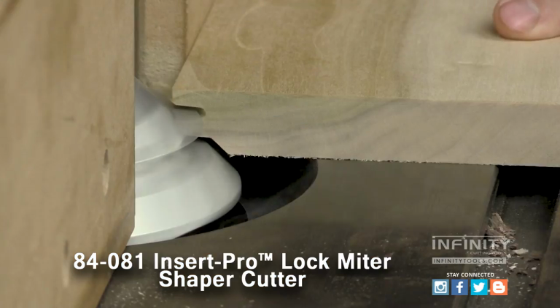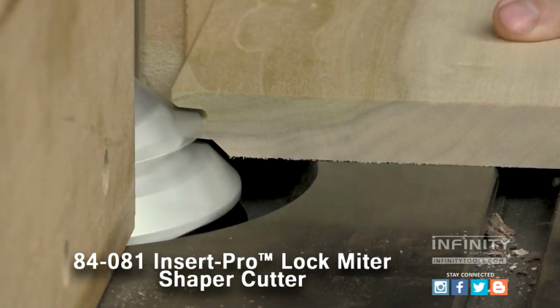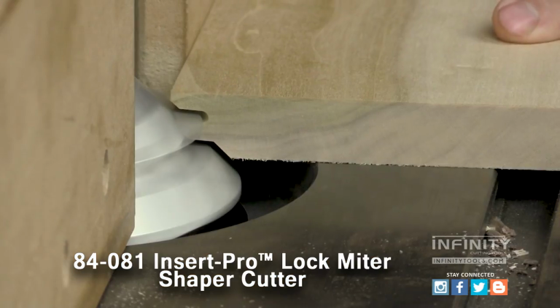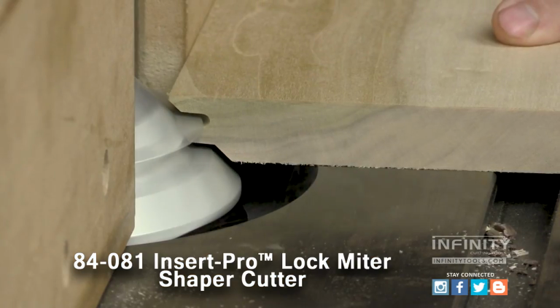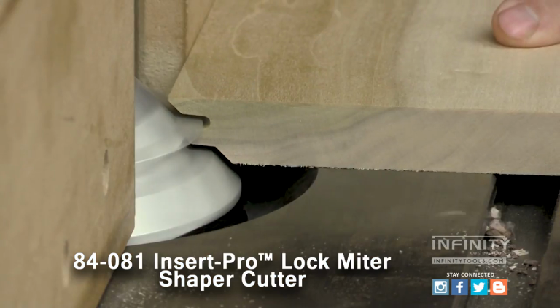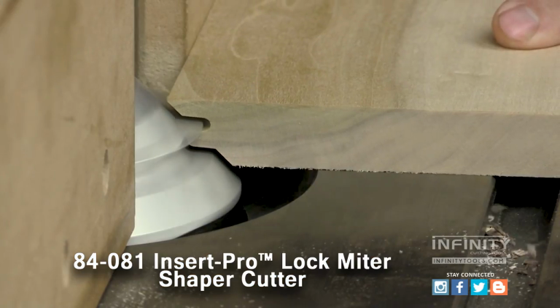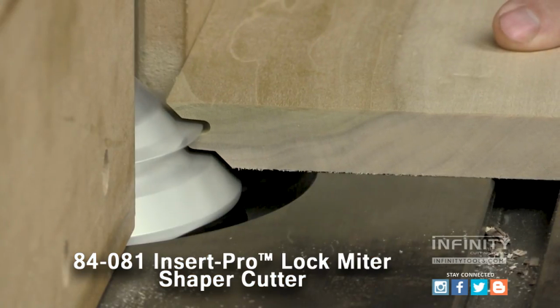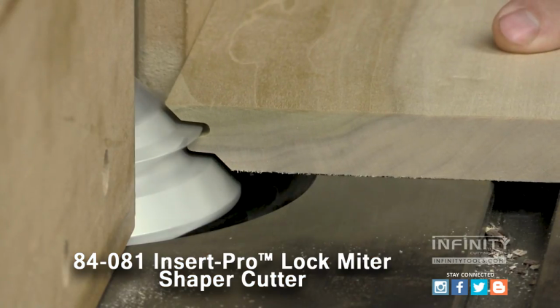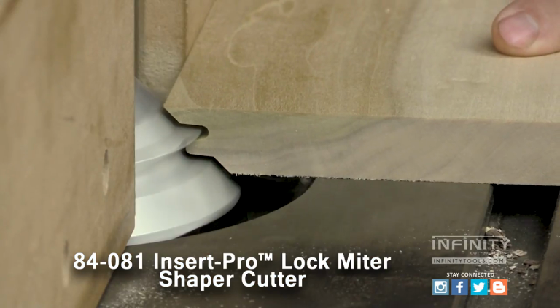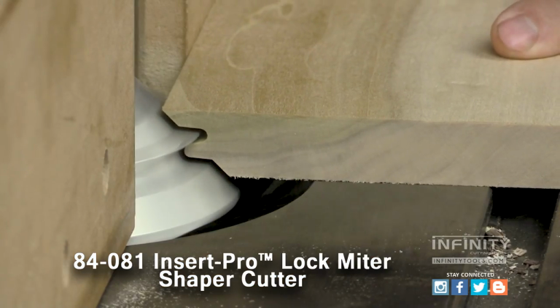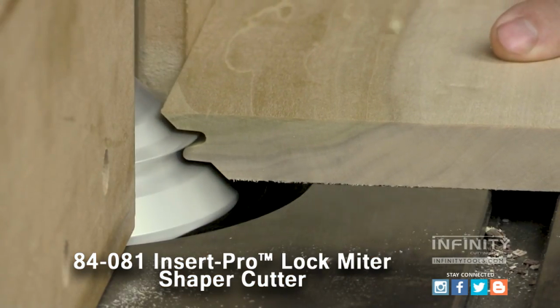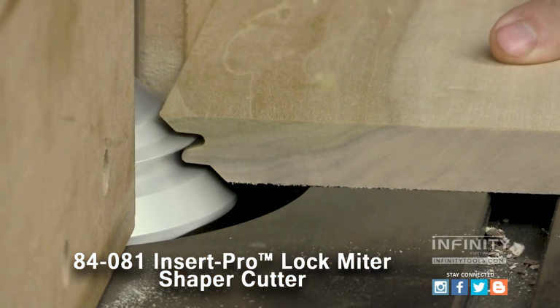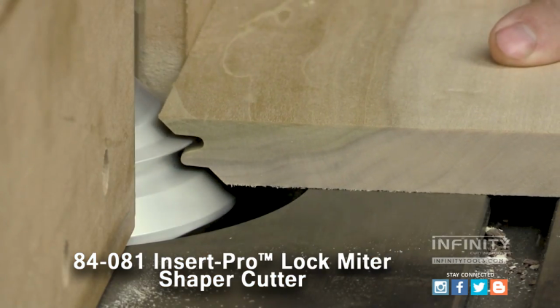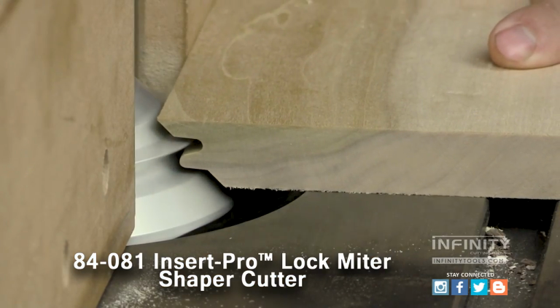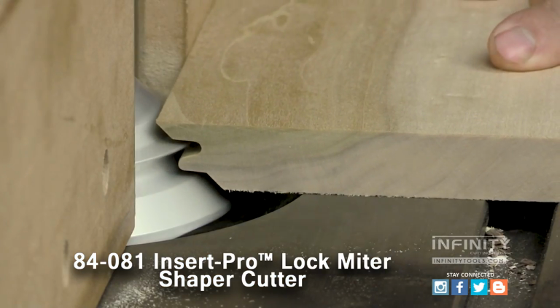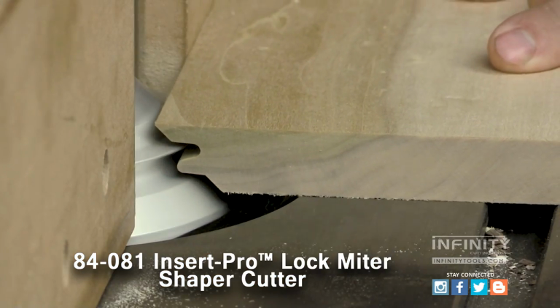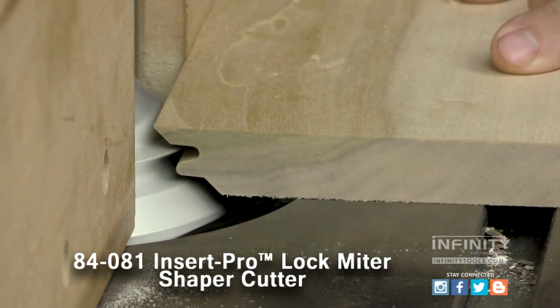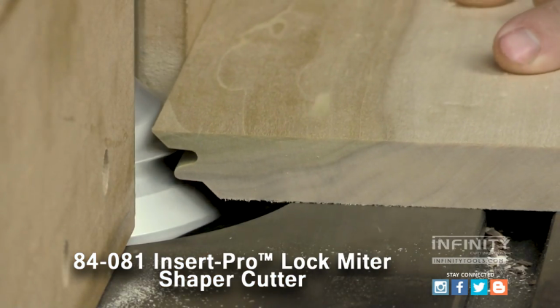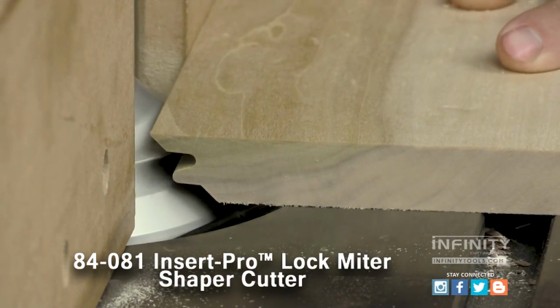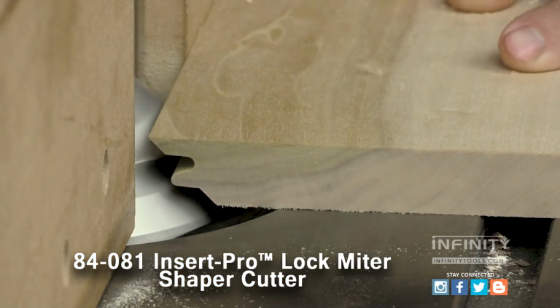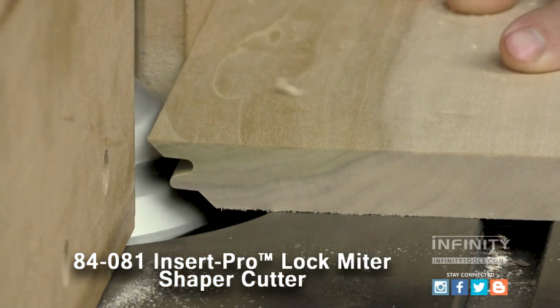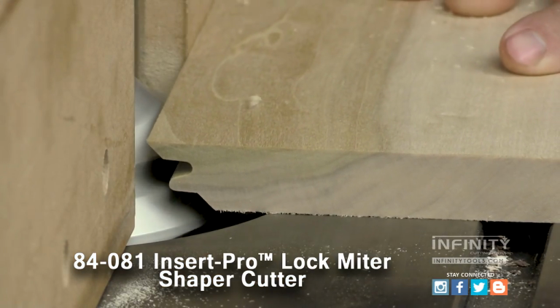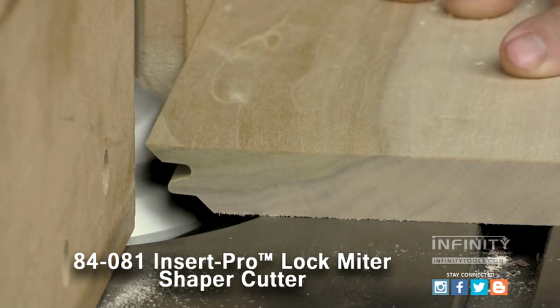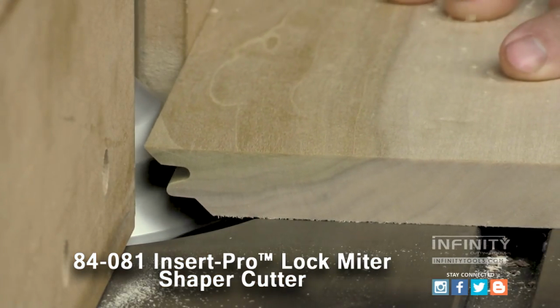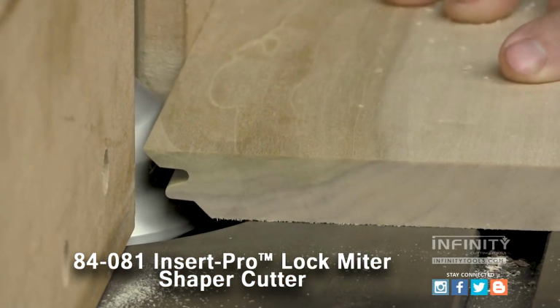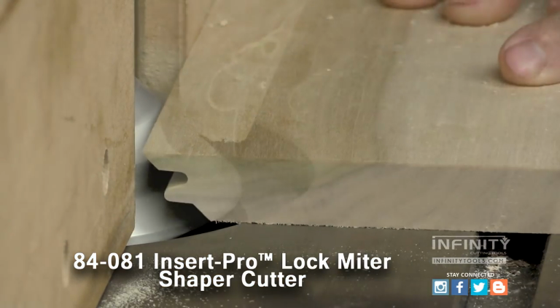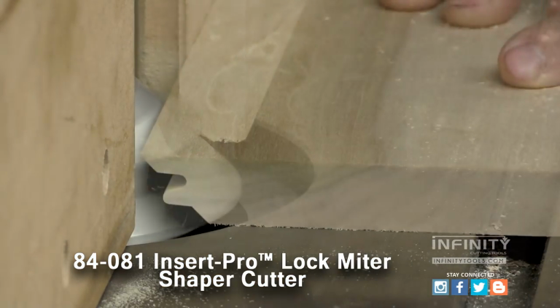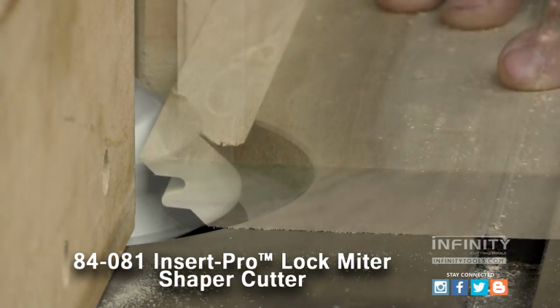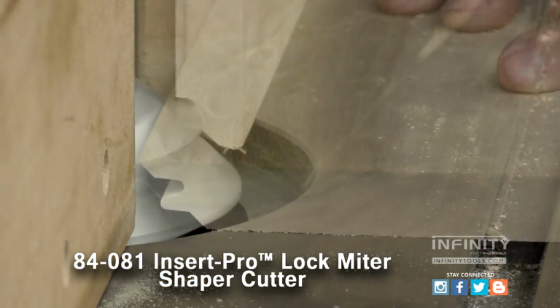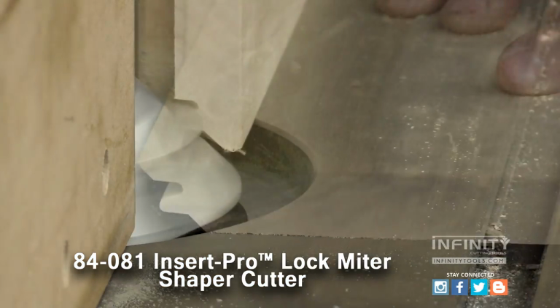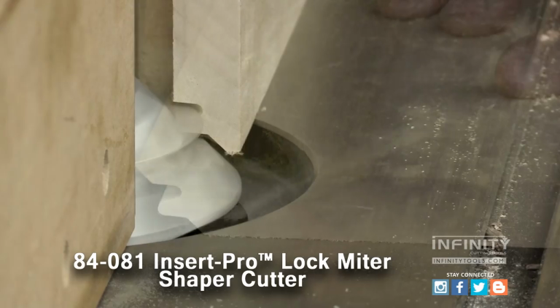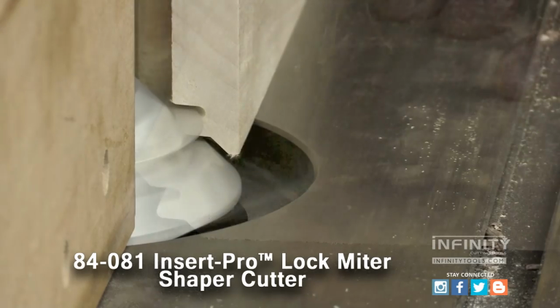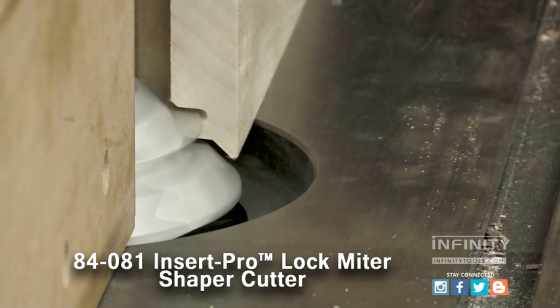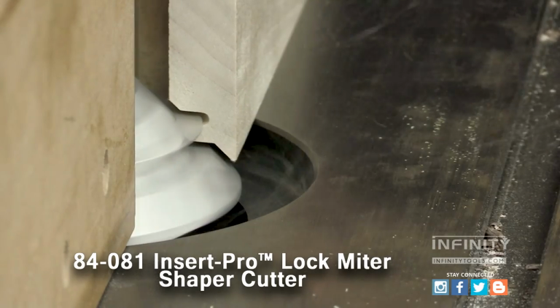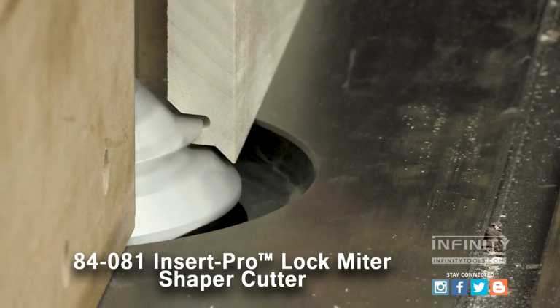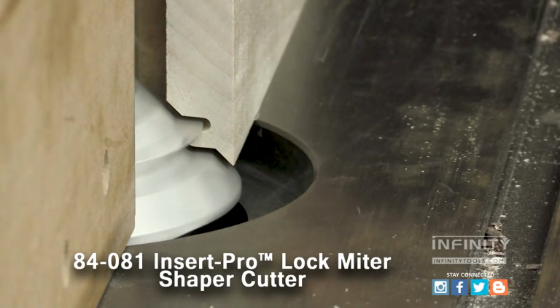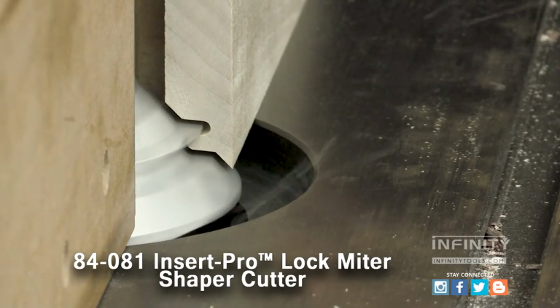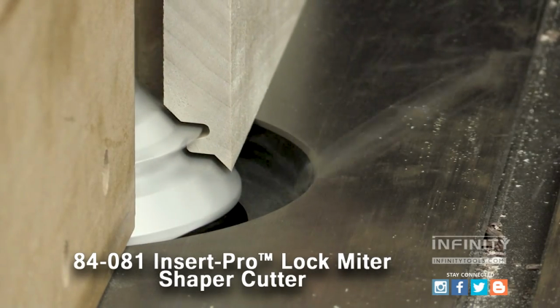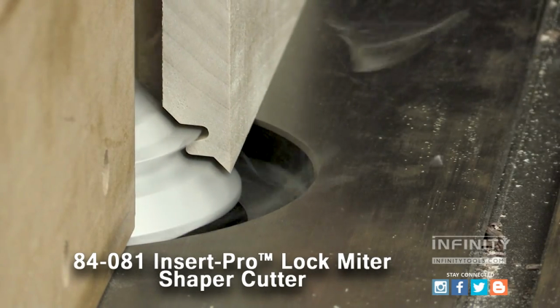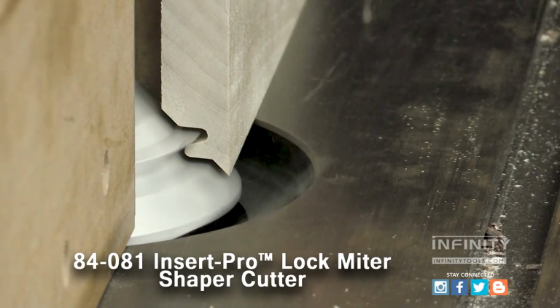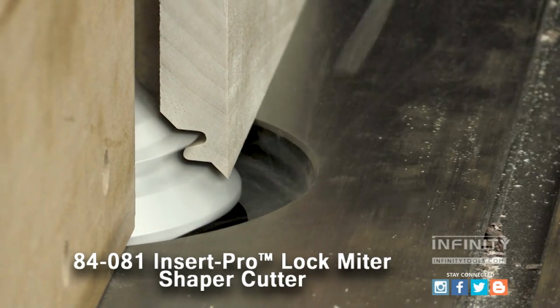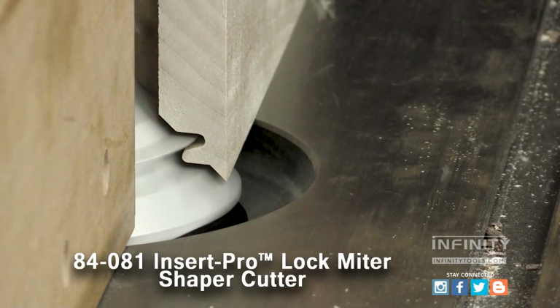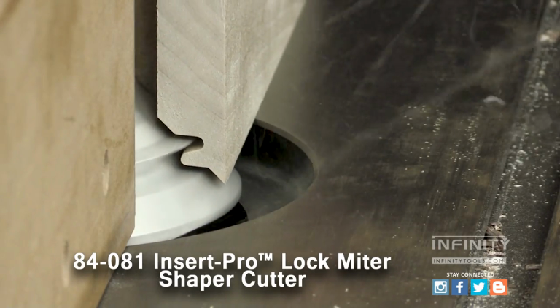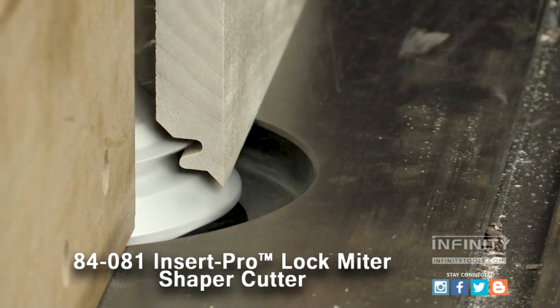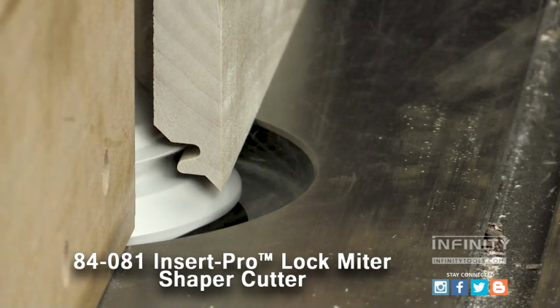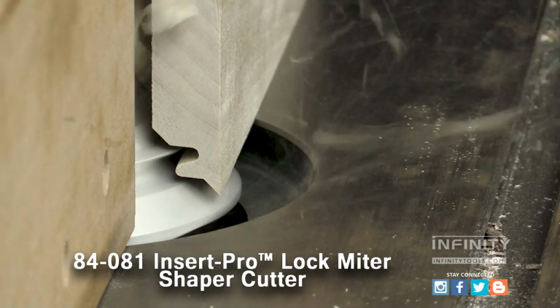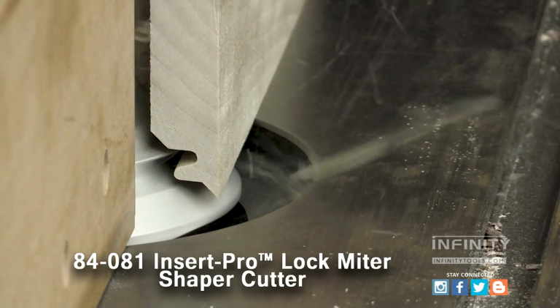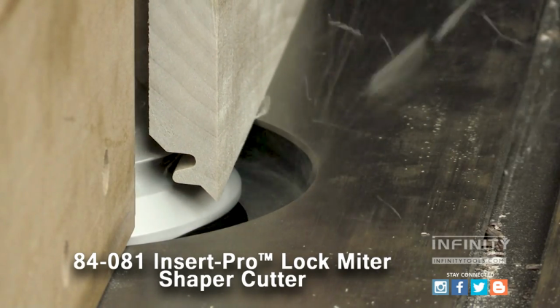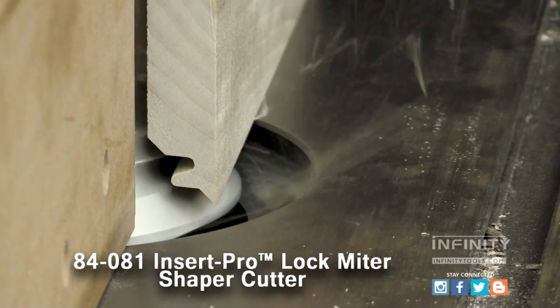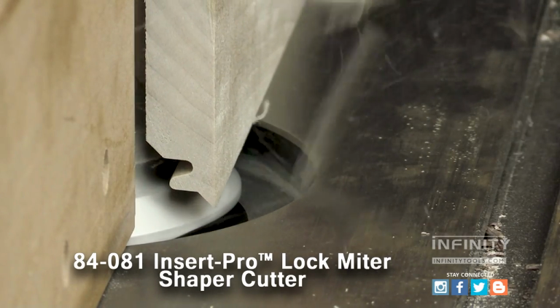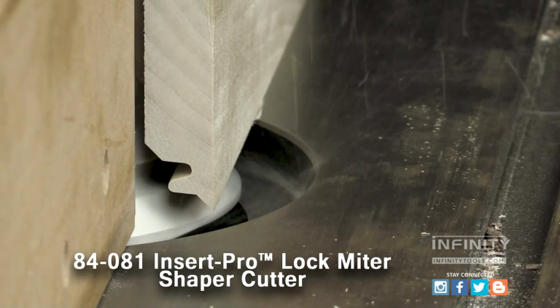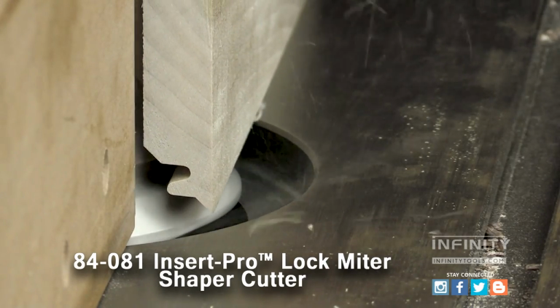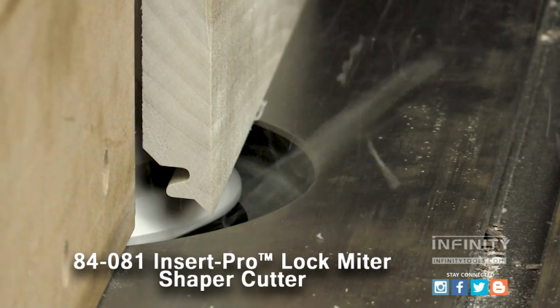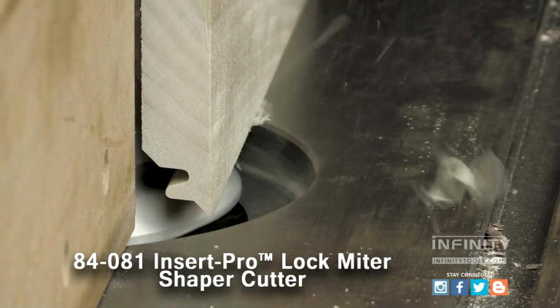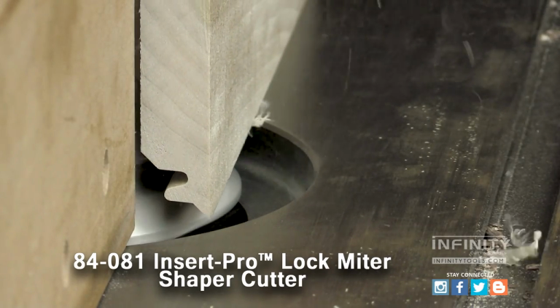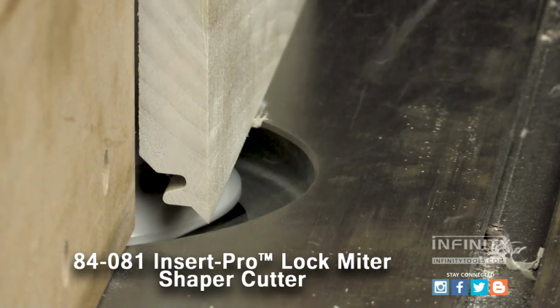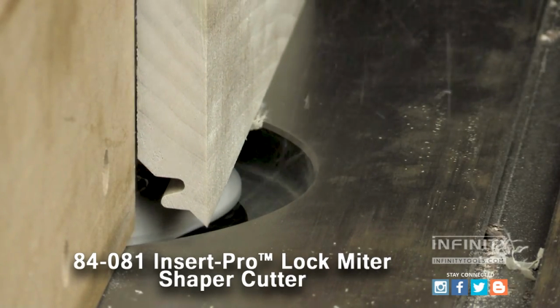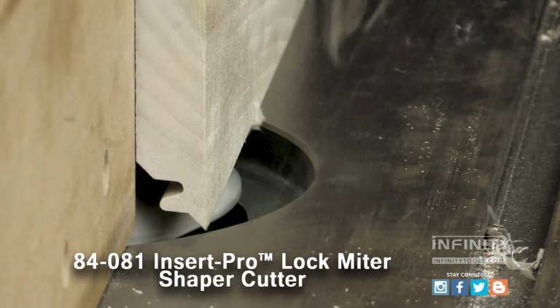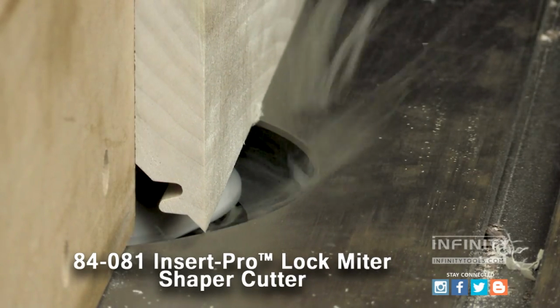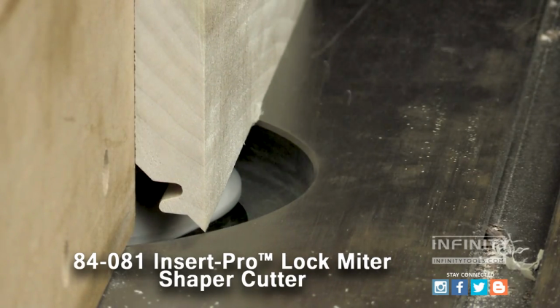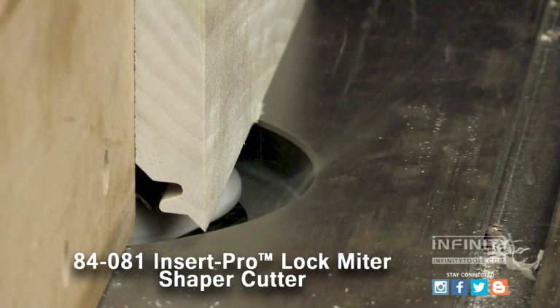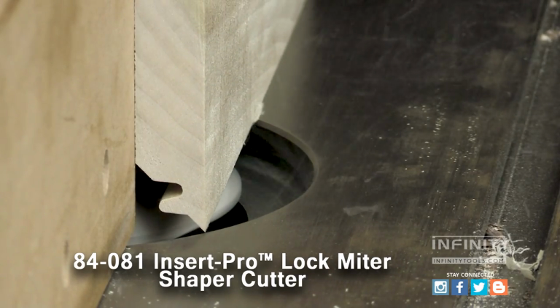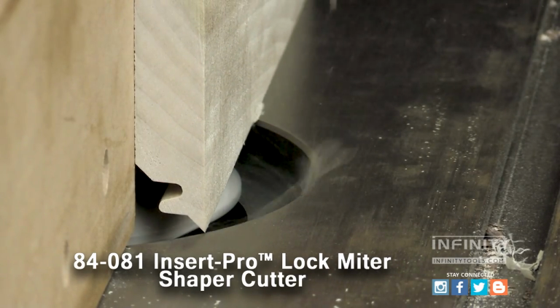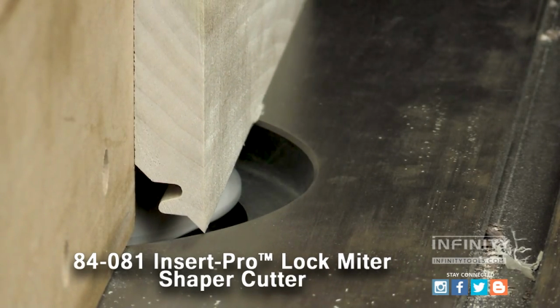The Infinity Insert Pro Lock Miter Shaper Cutter is a great choice for the serious hobbyist and professional cabinet maker.